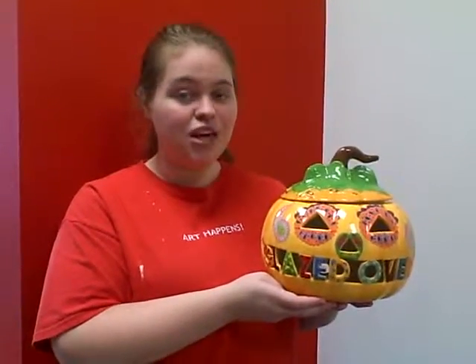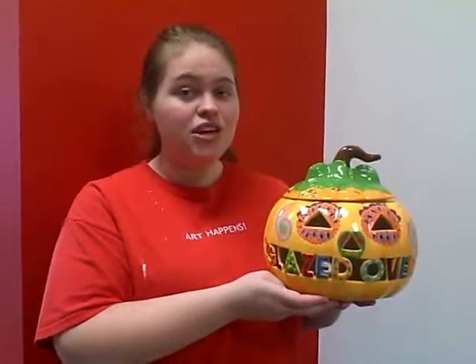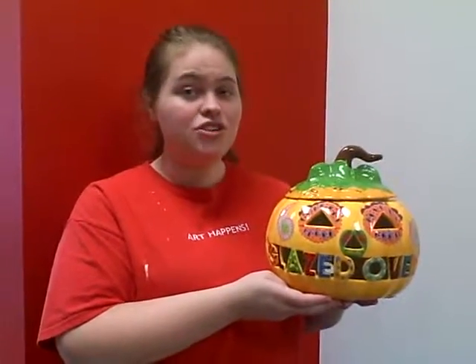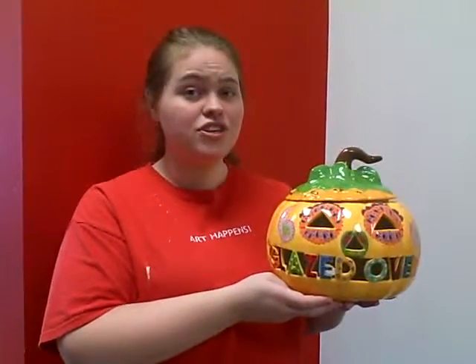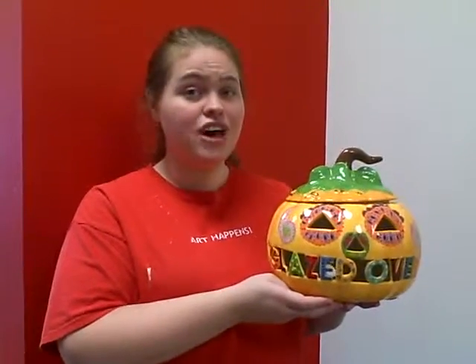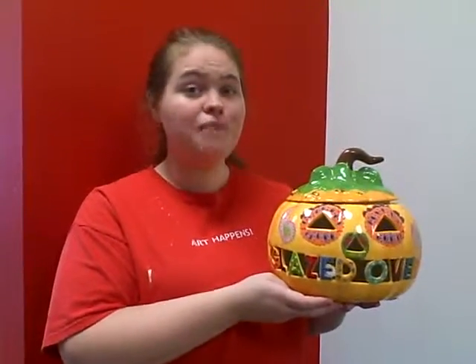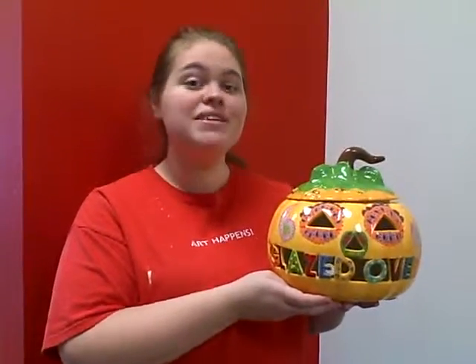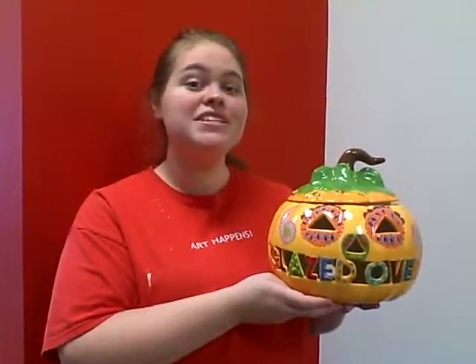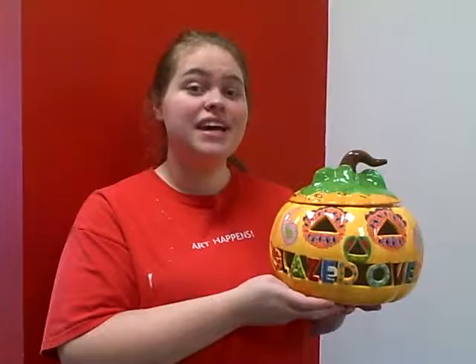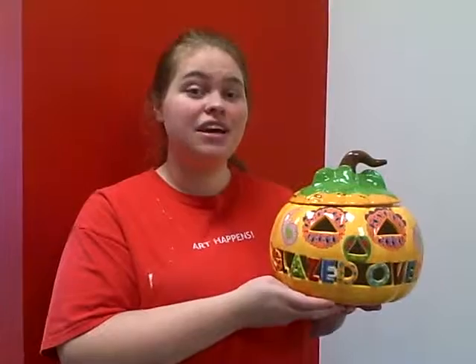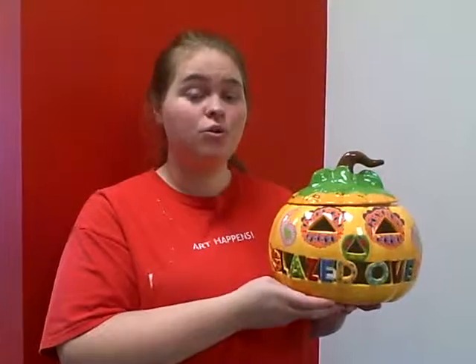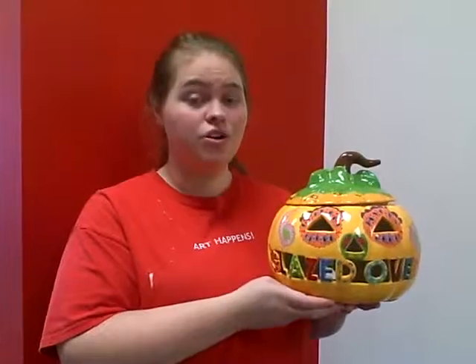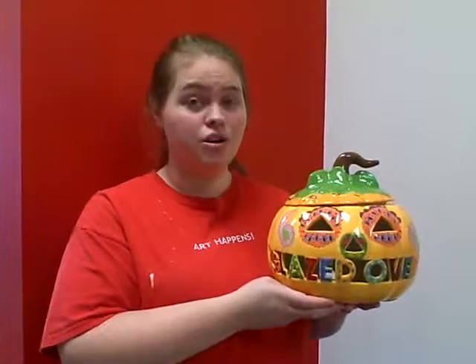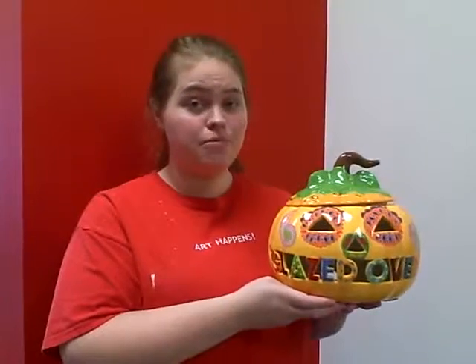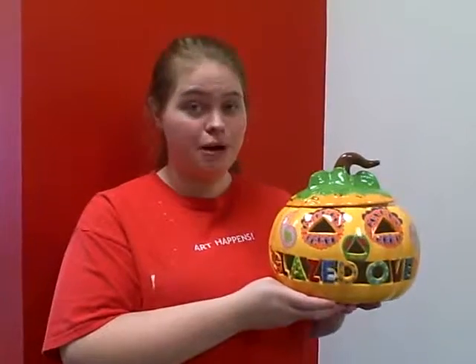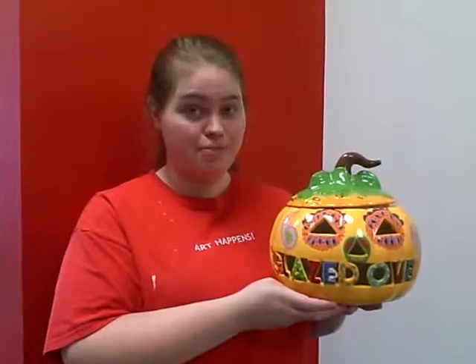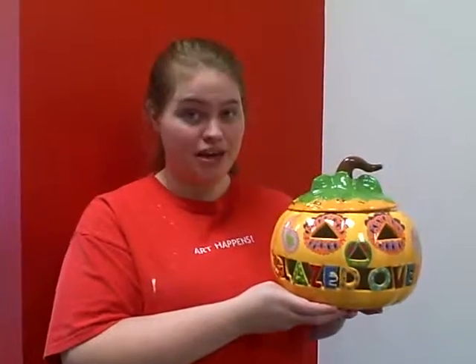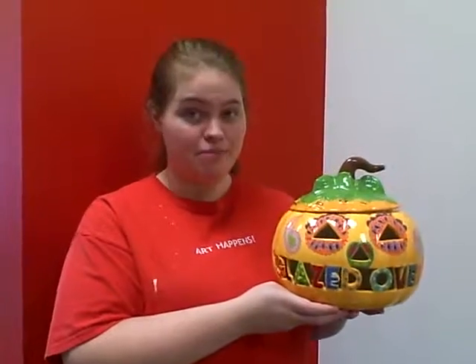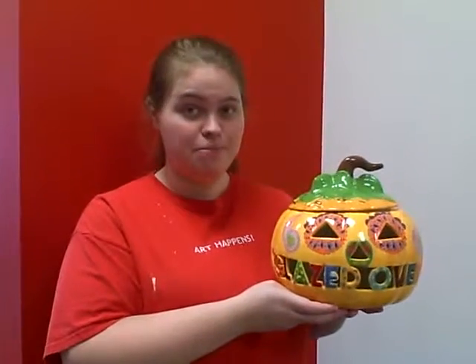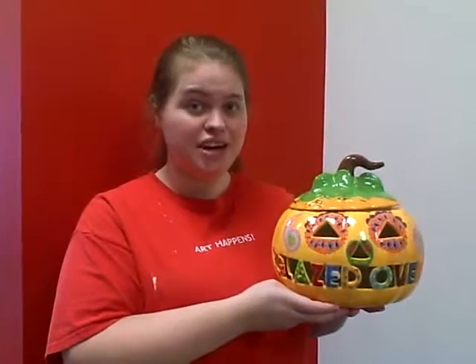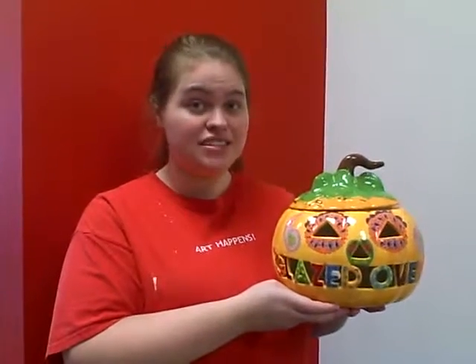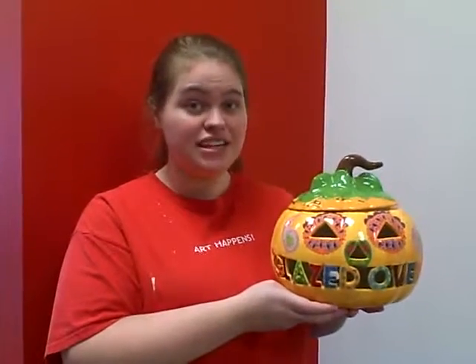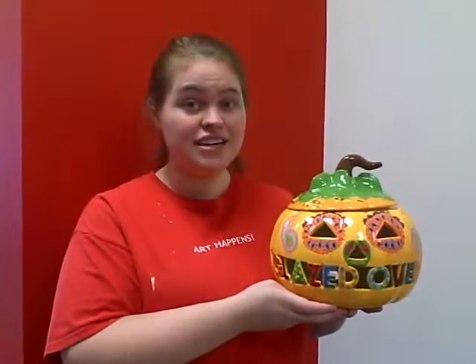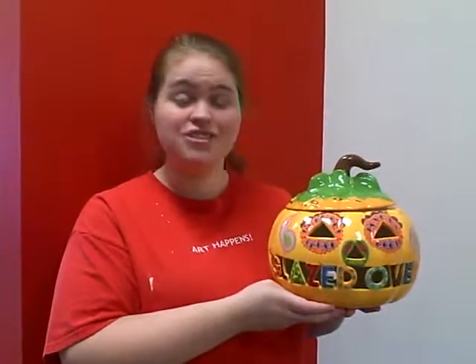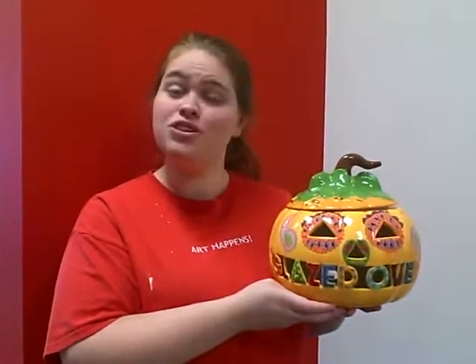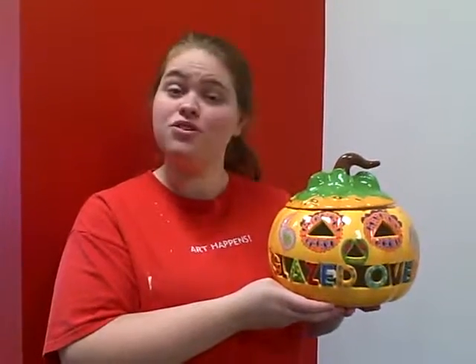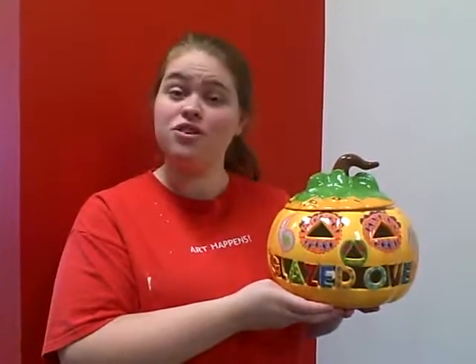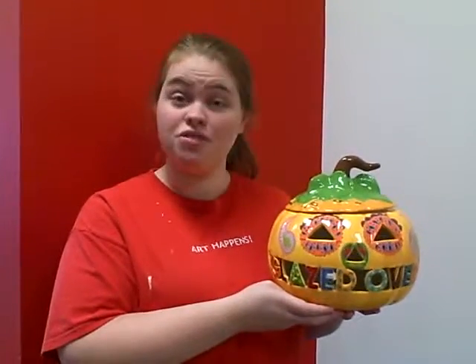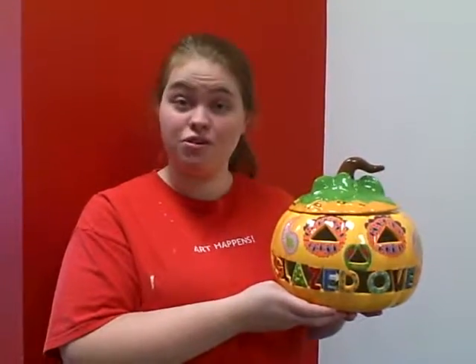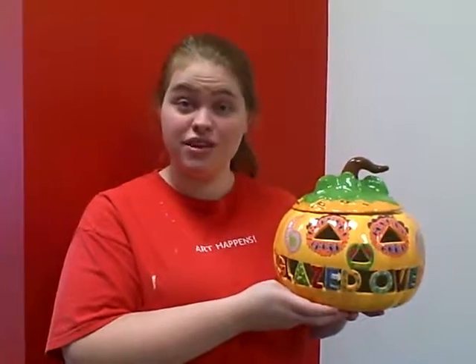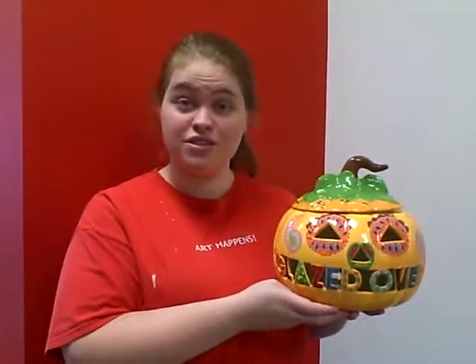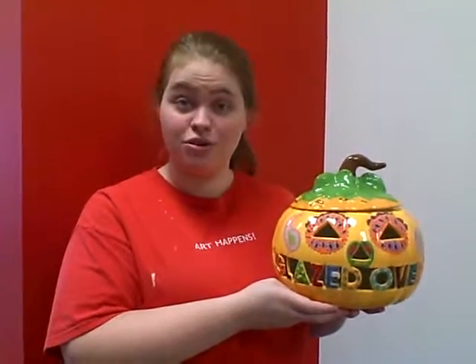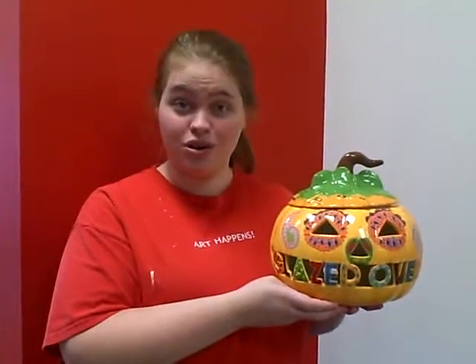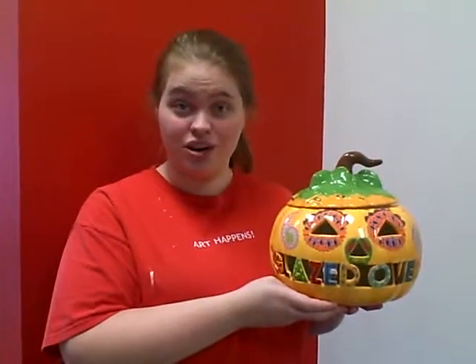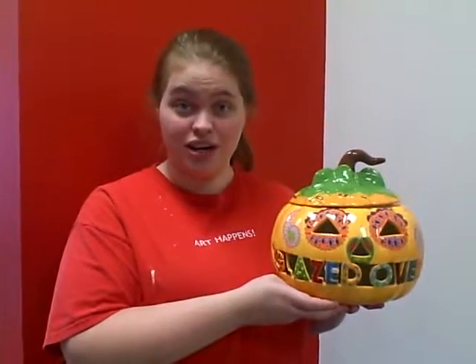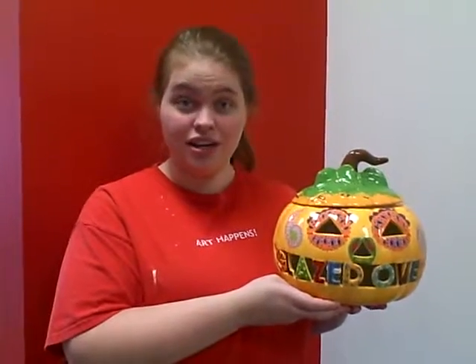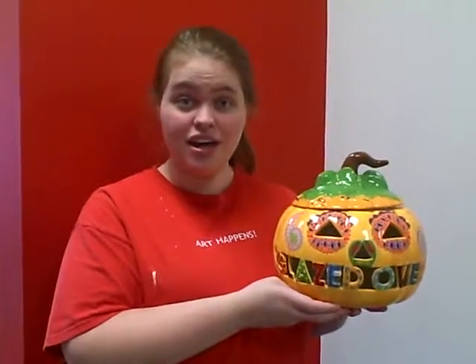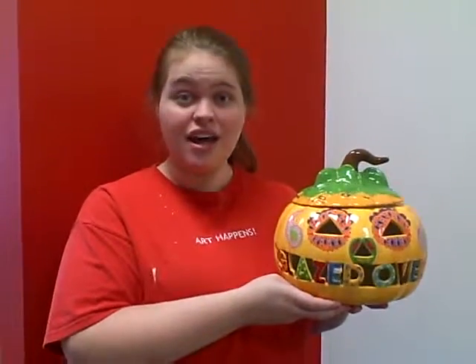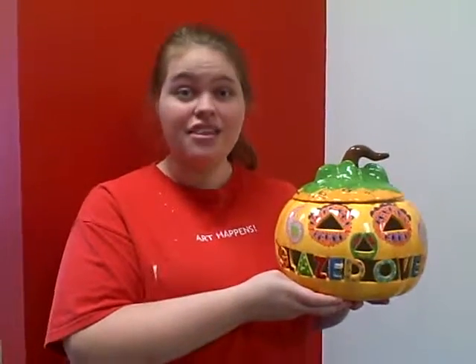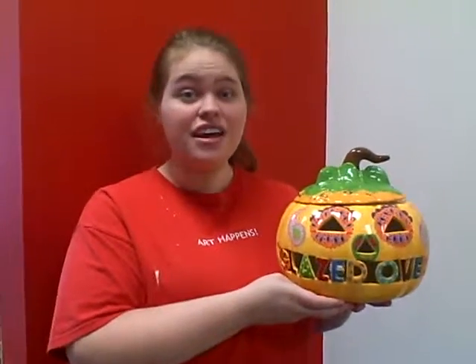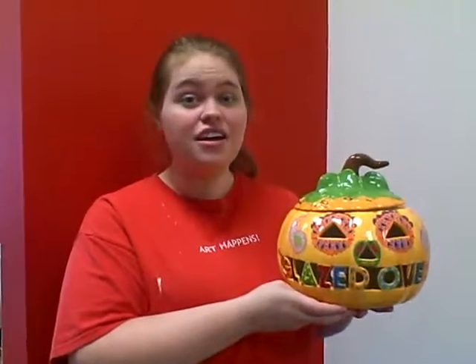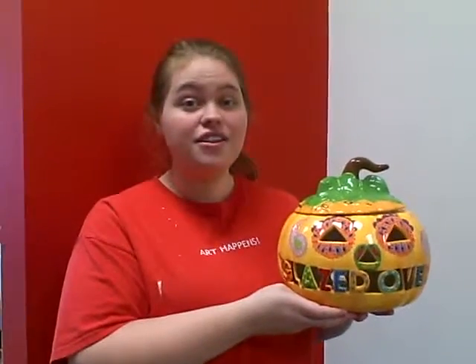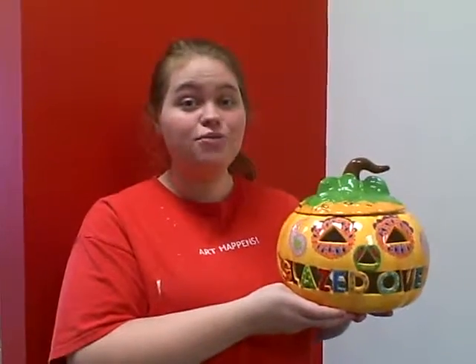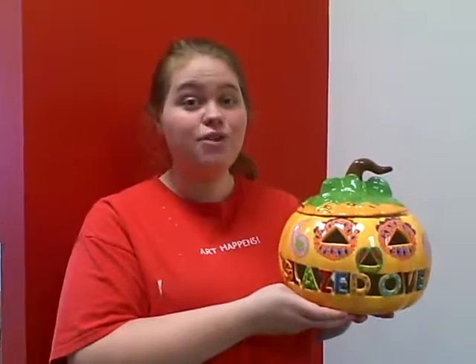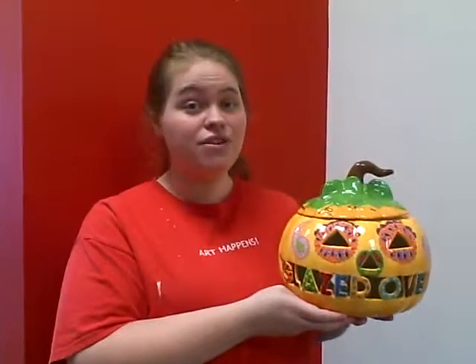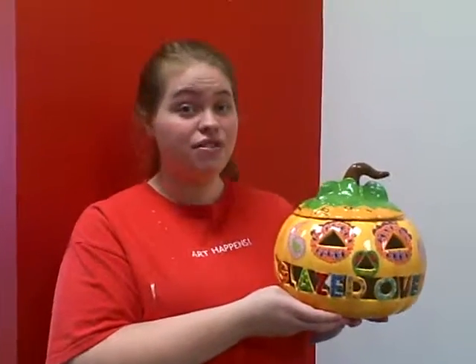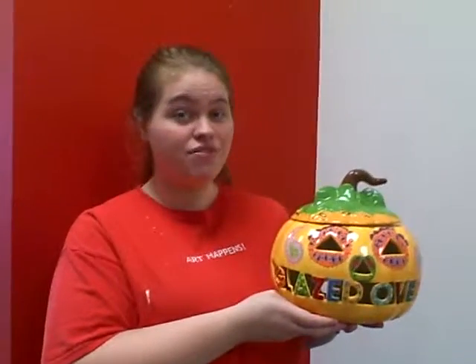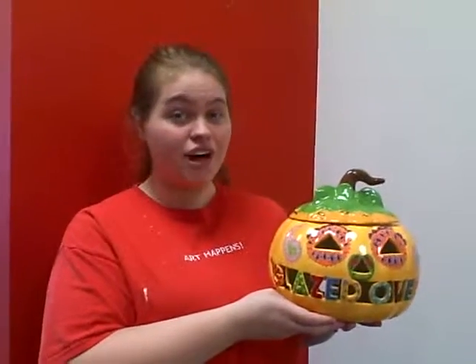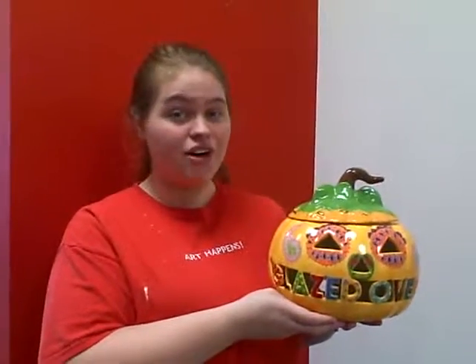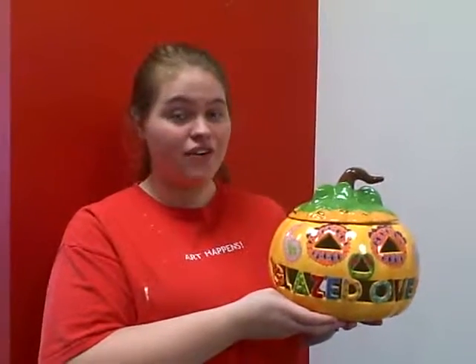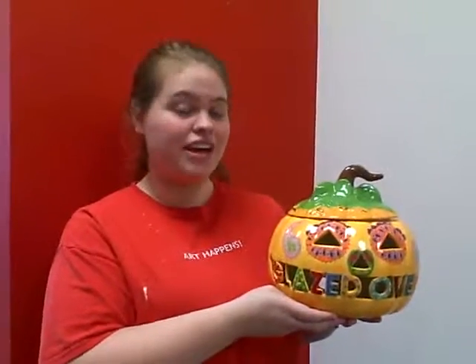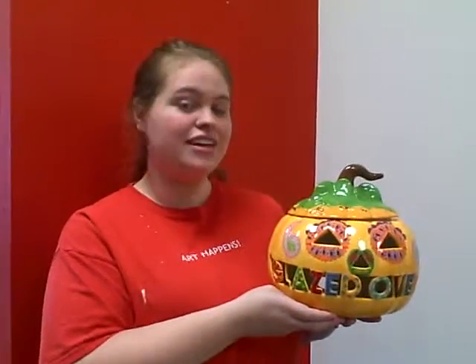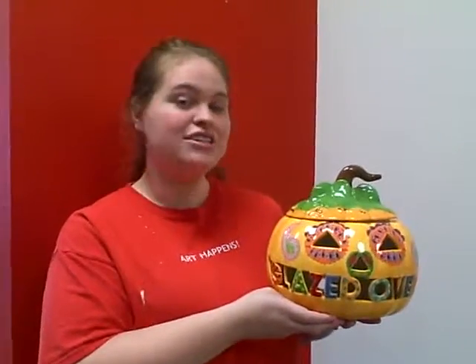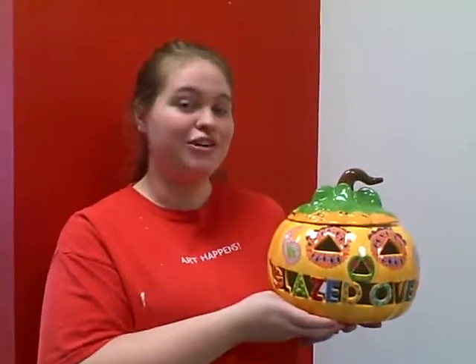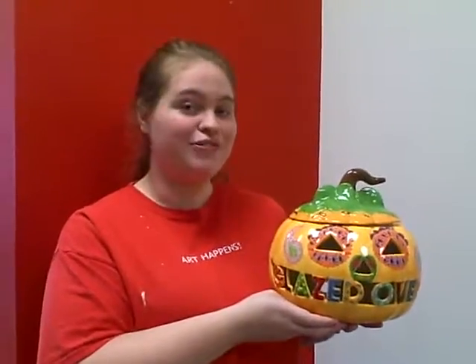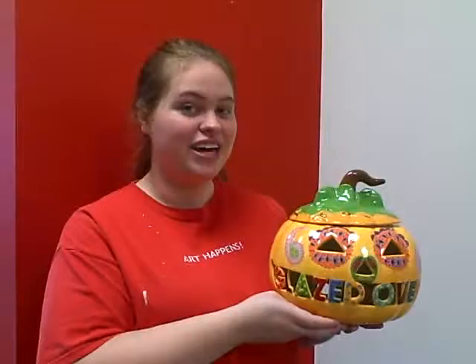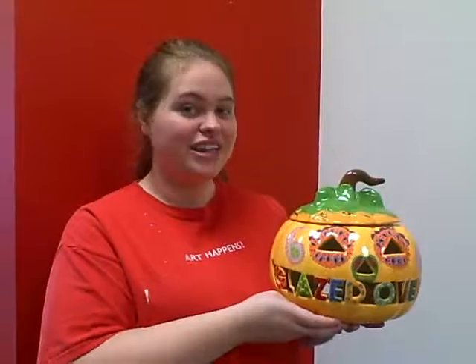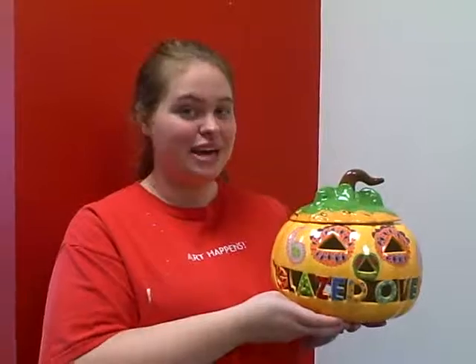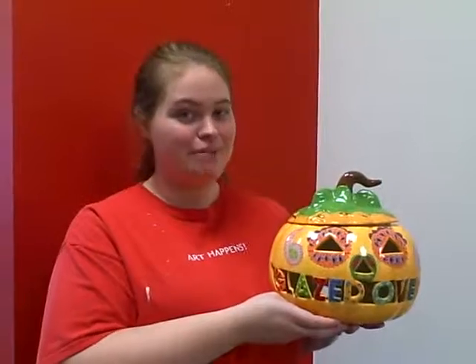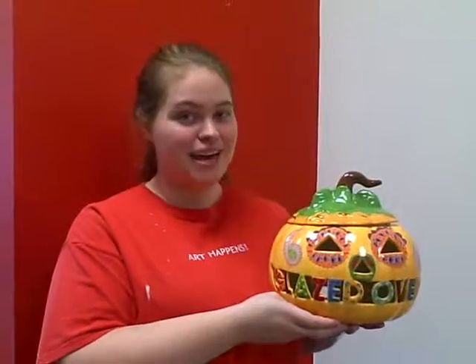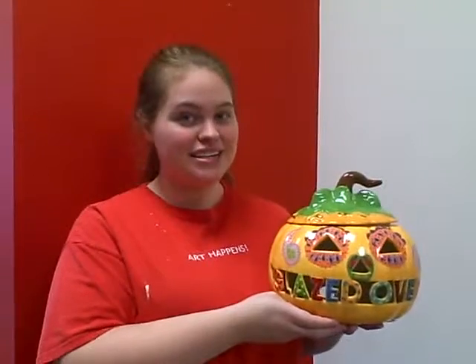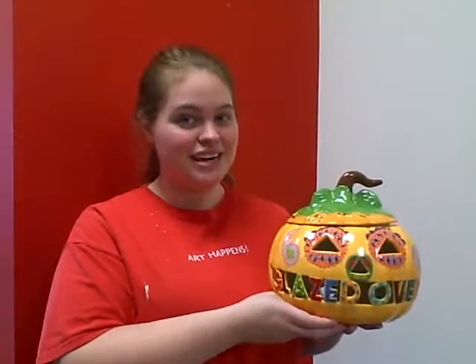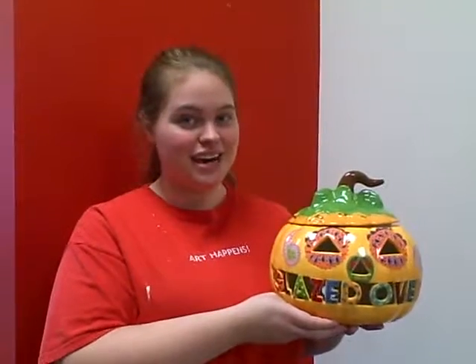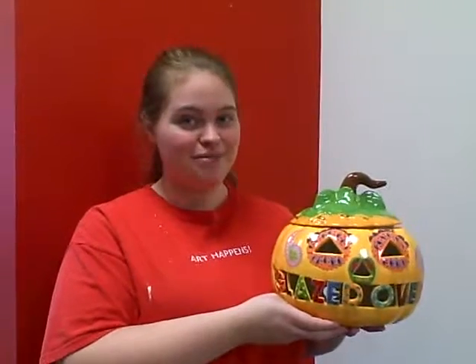You should come in today to order a pumpkin, because it takes two to three weeks to order it, then another week for firing — and don't forget that paint time.